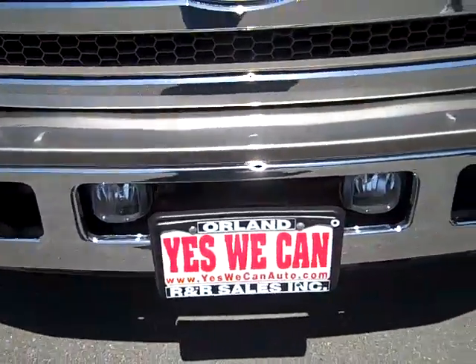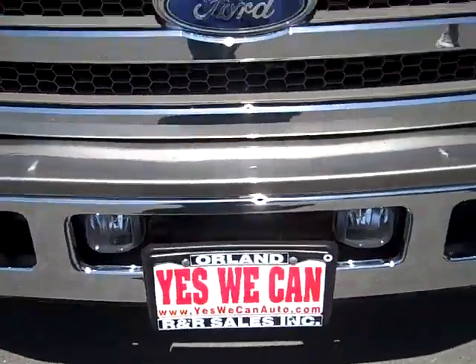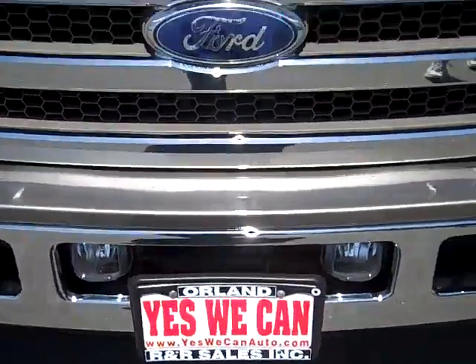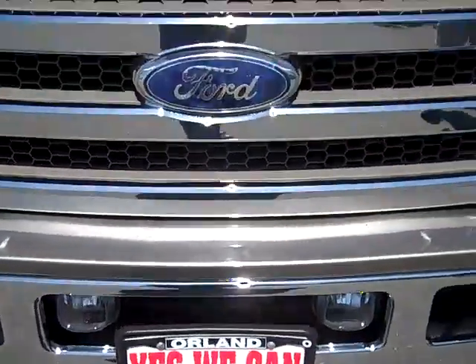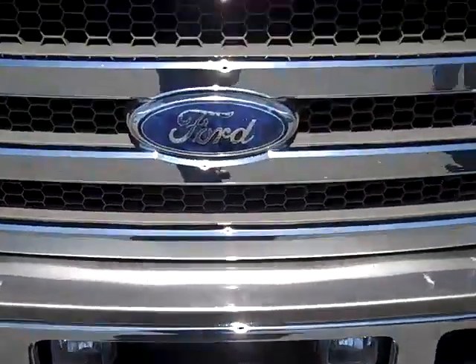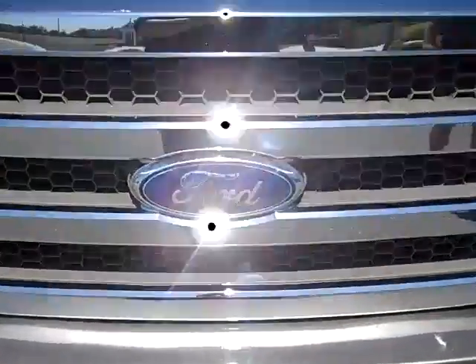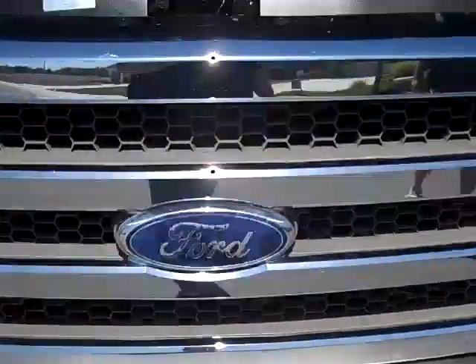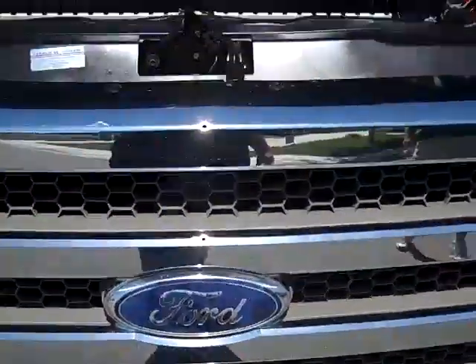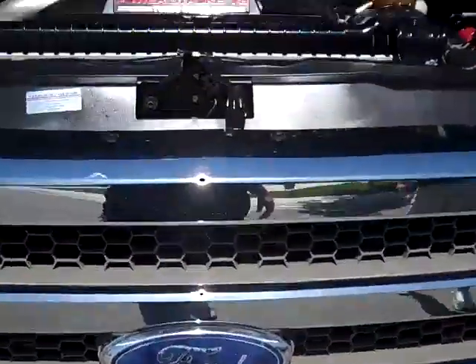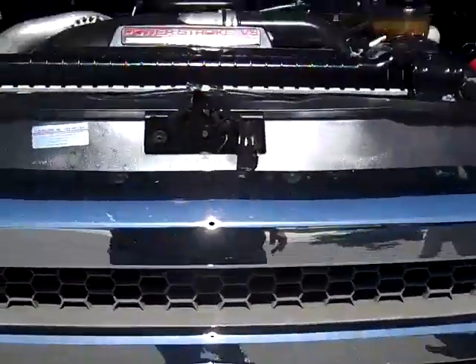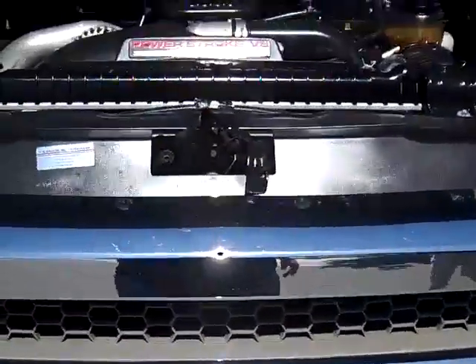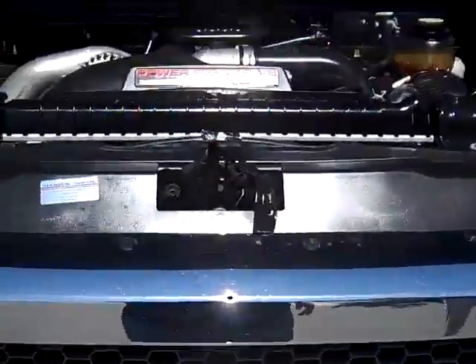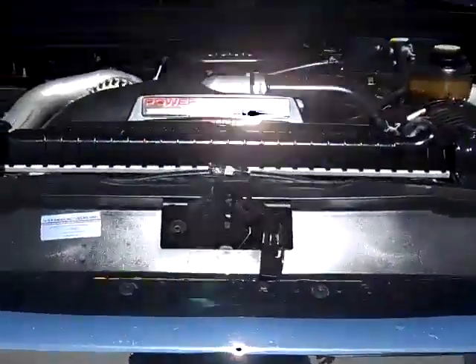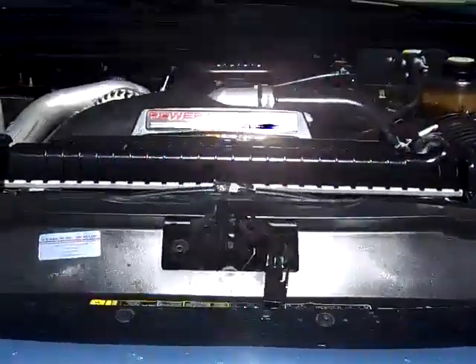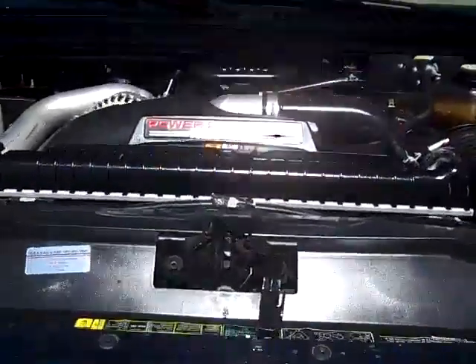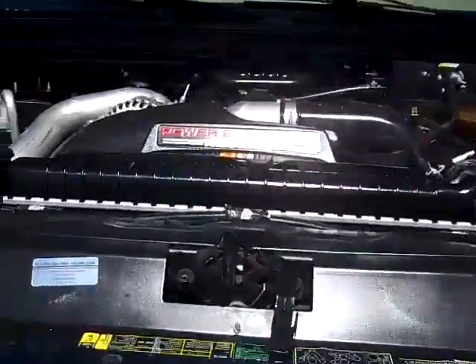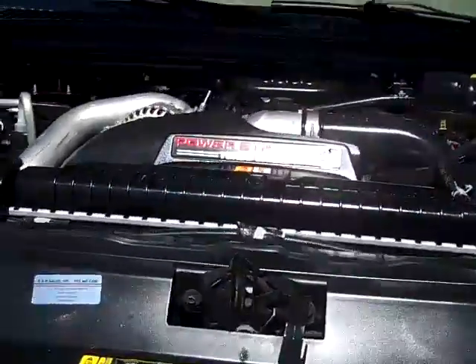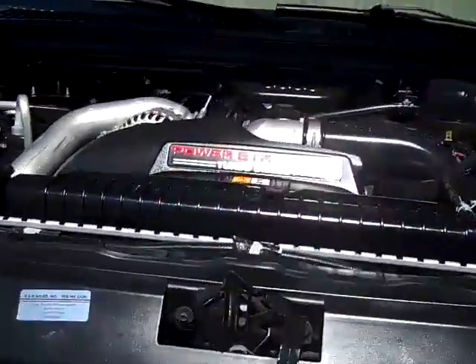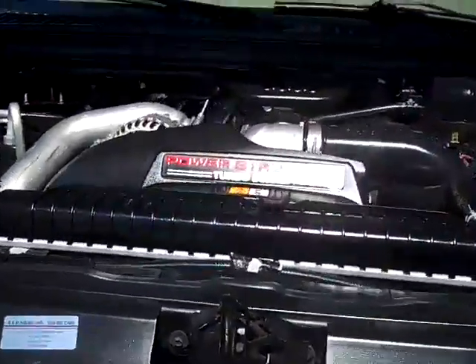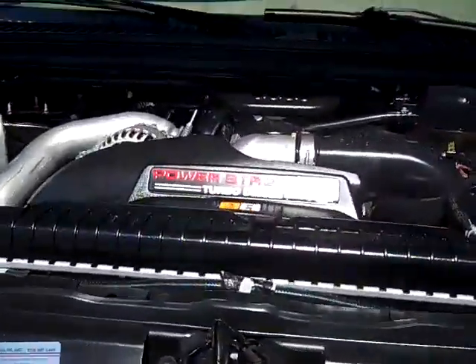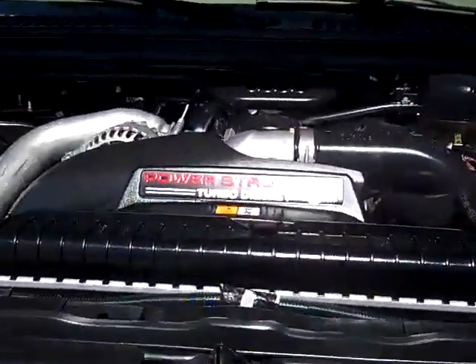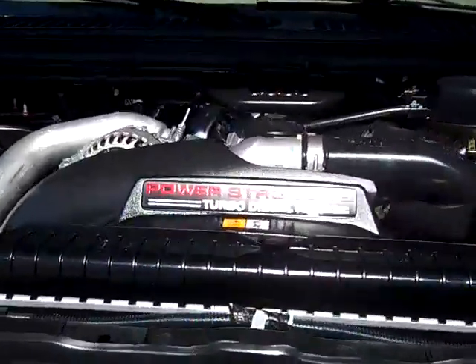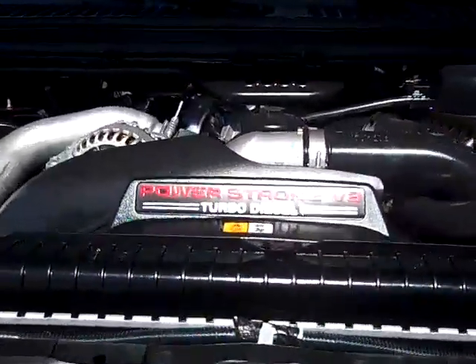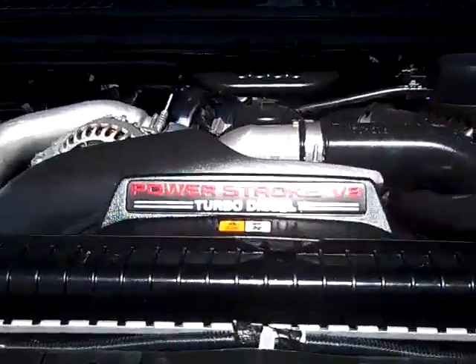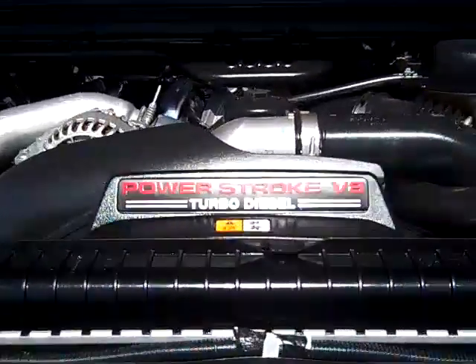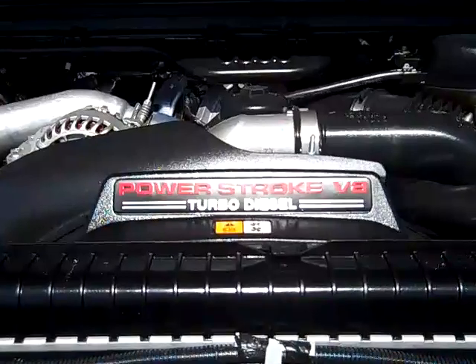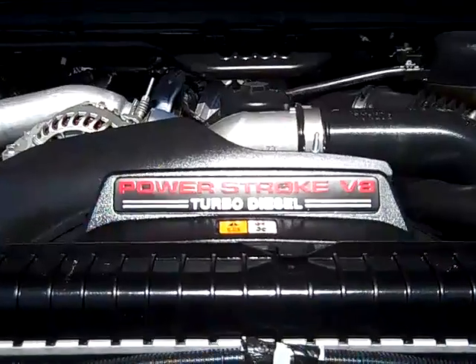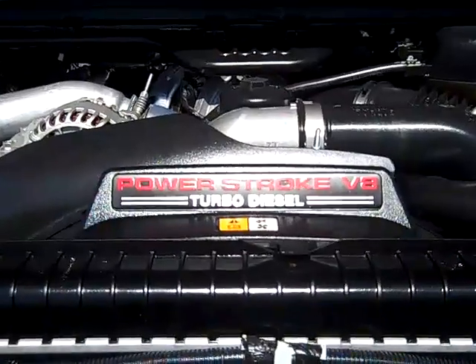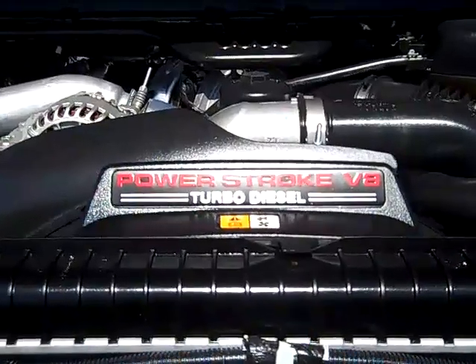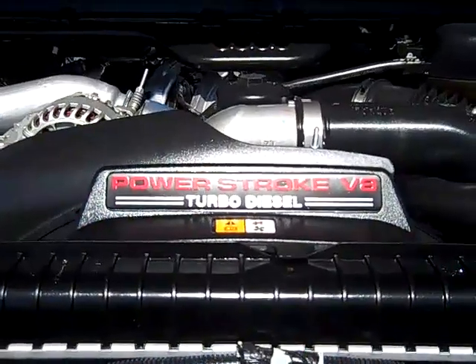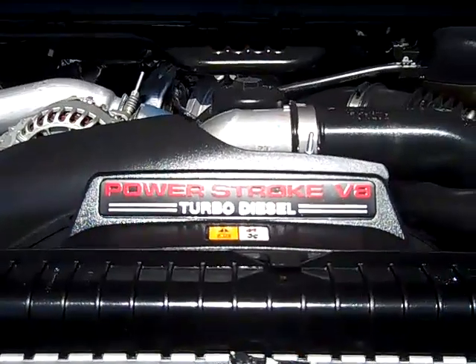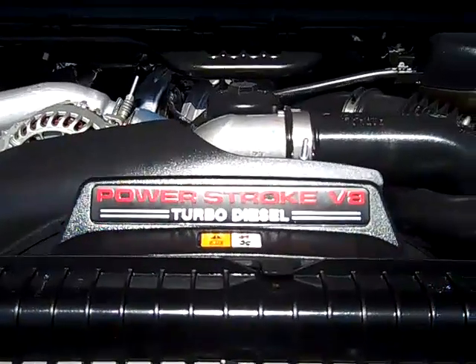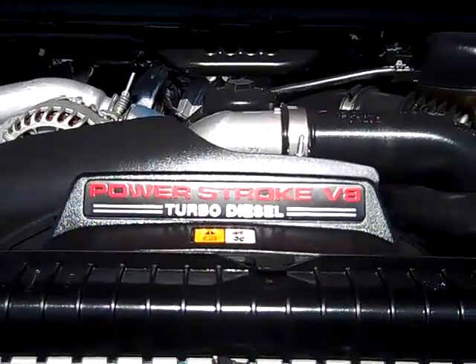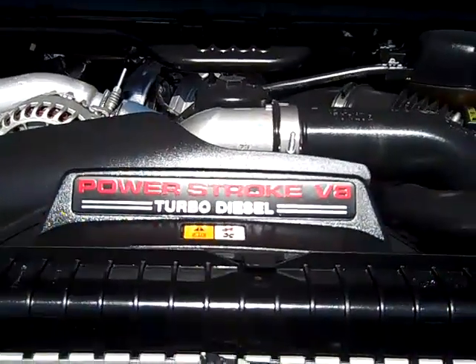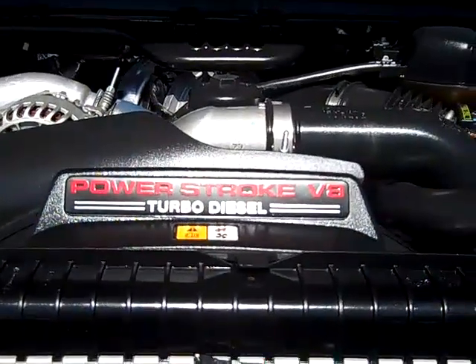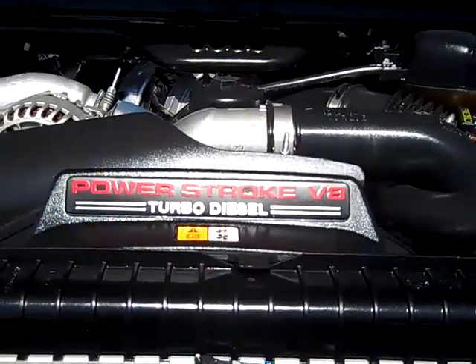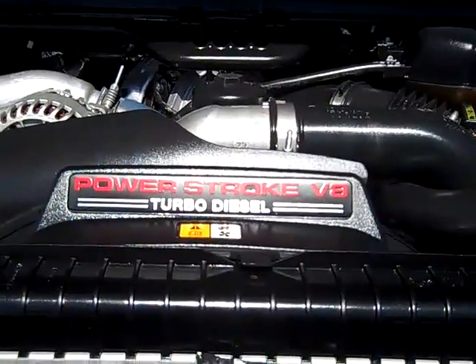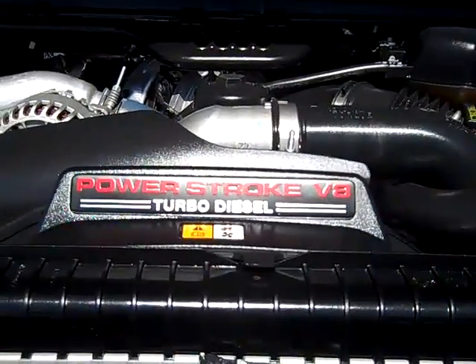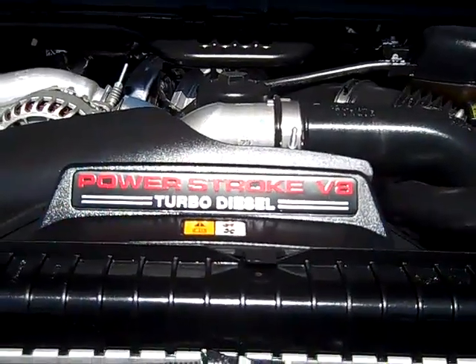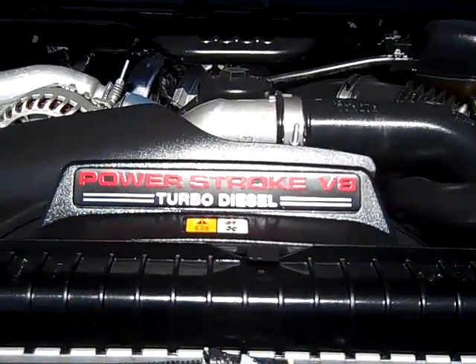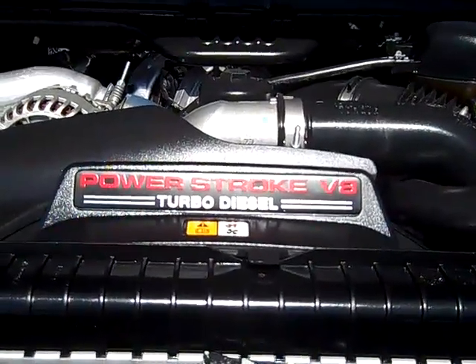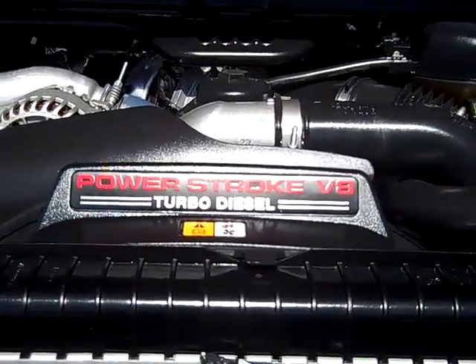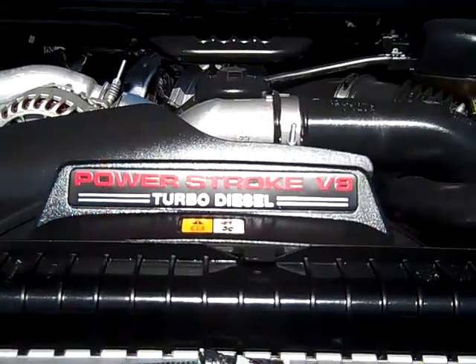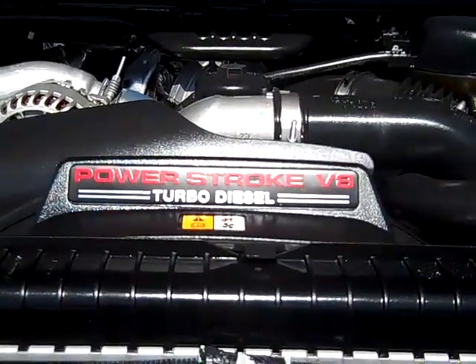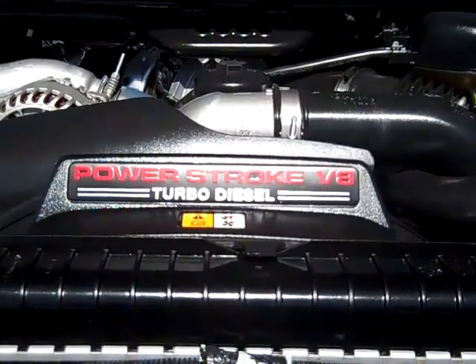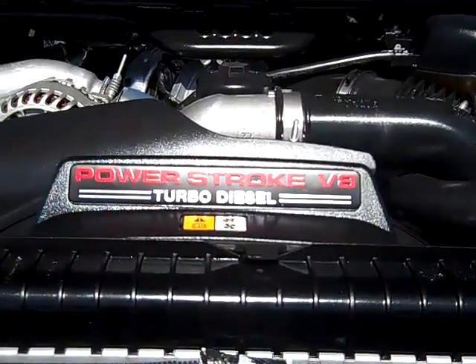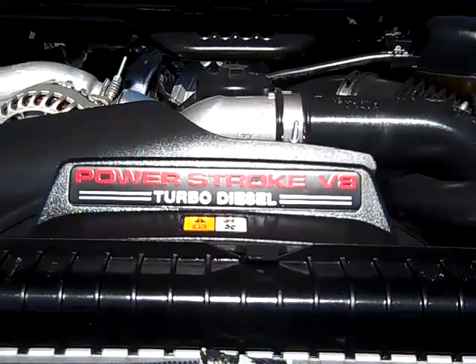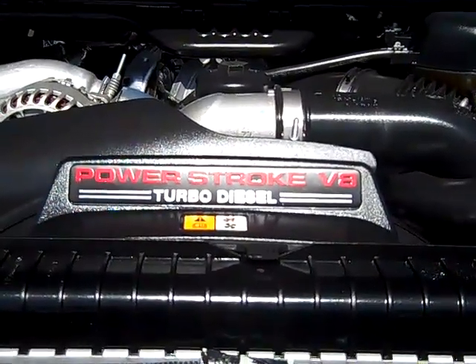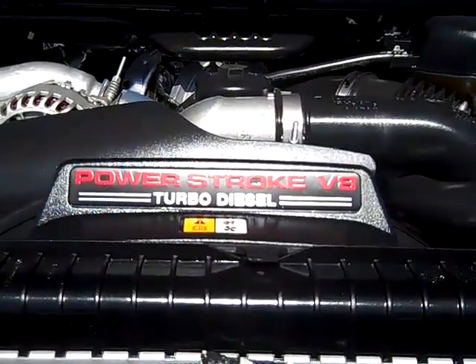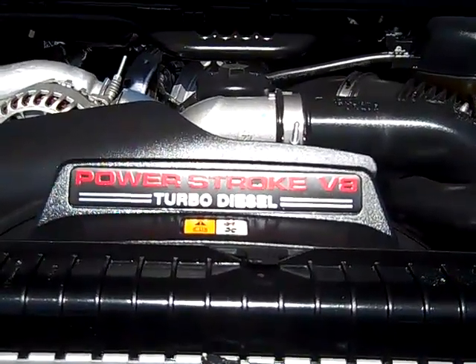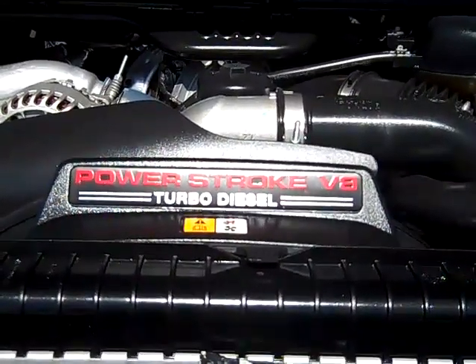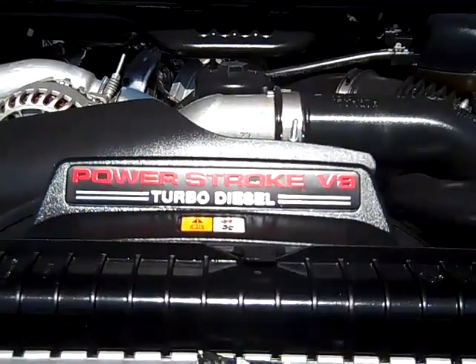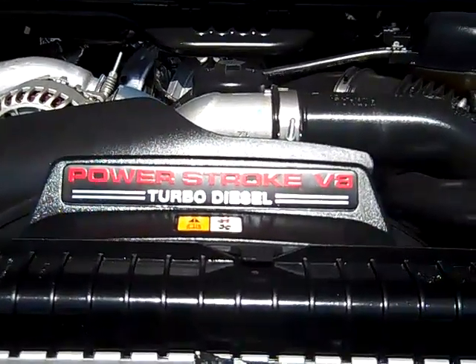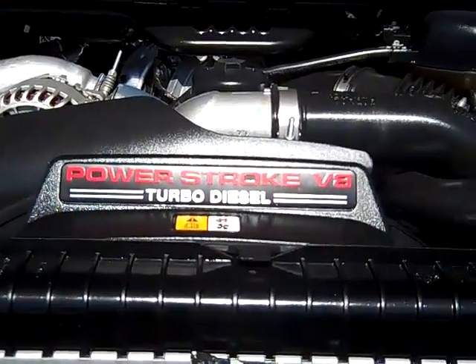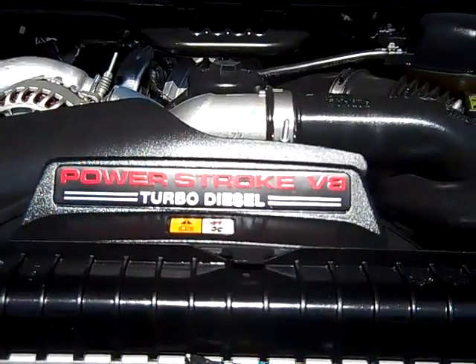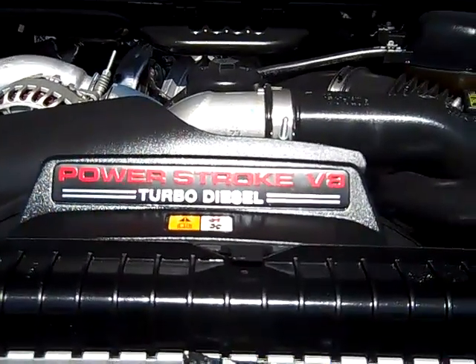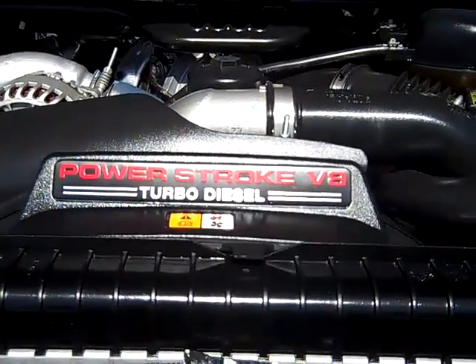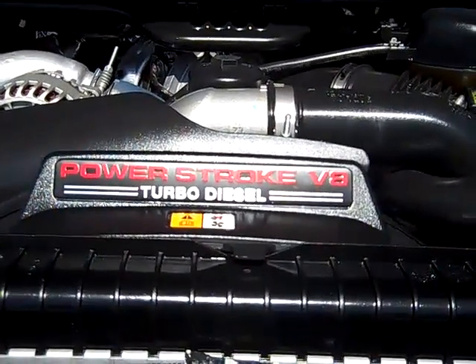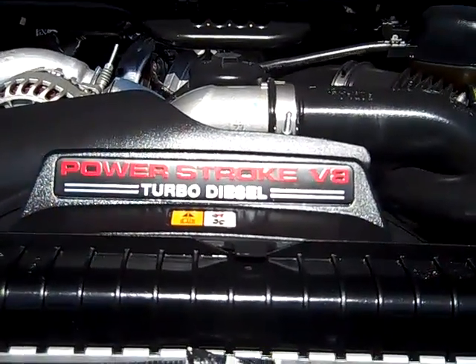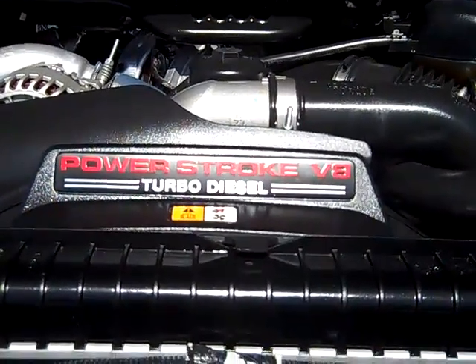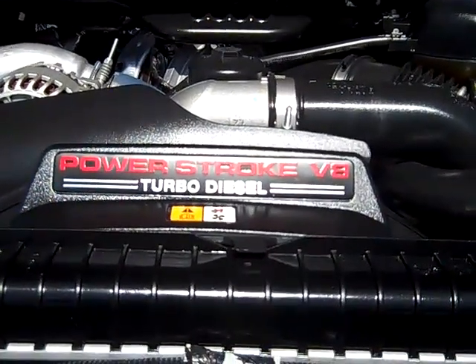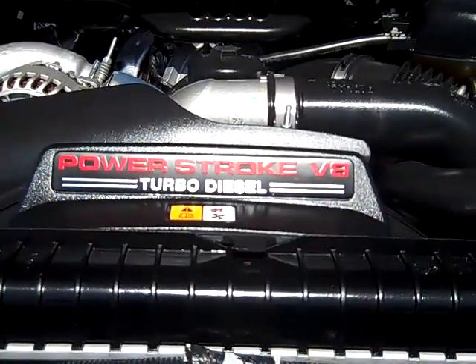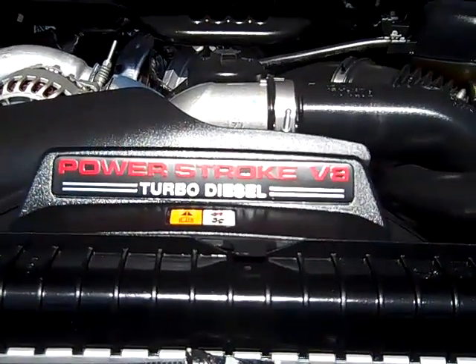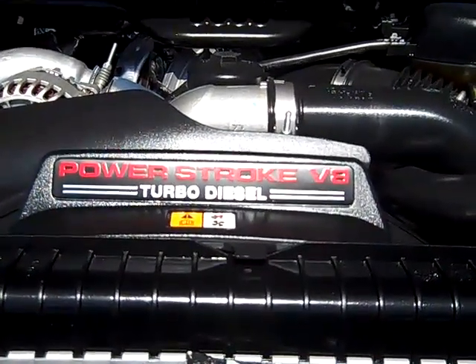And here's the engine compartment. This is a Power Stroke 6.0 turbo diesel.